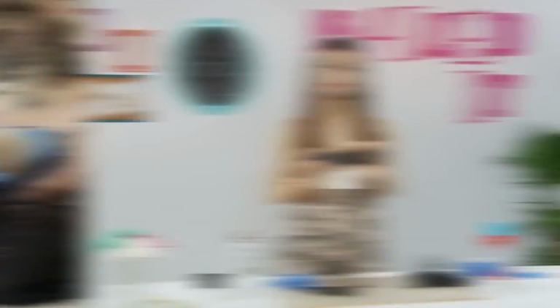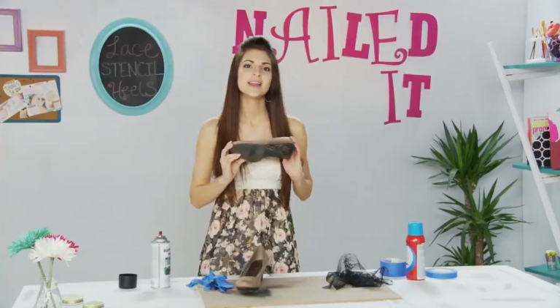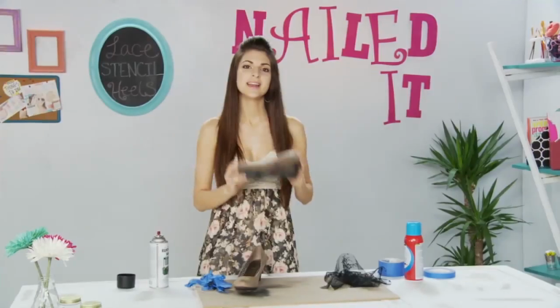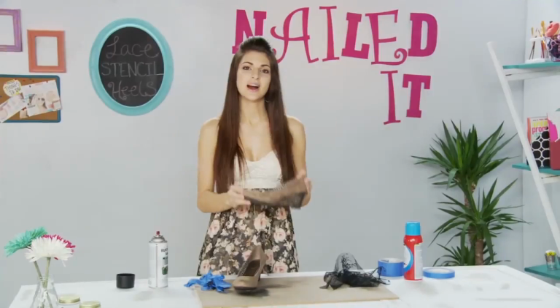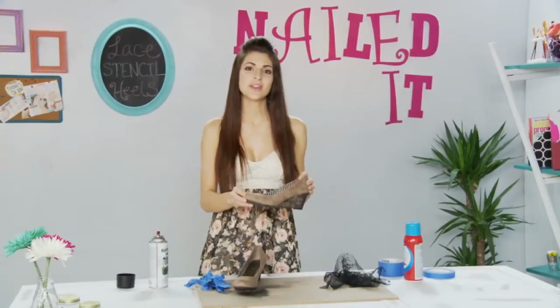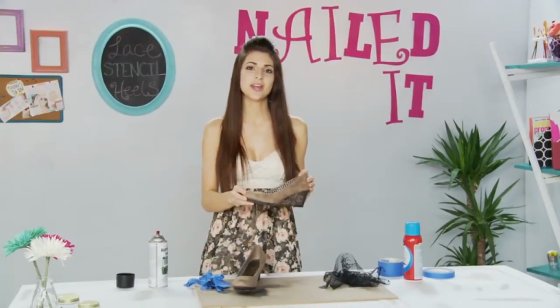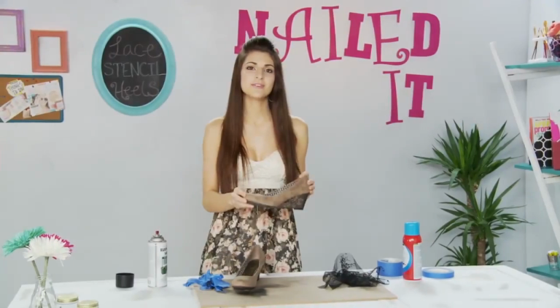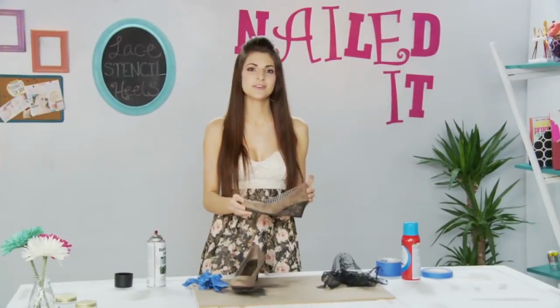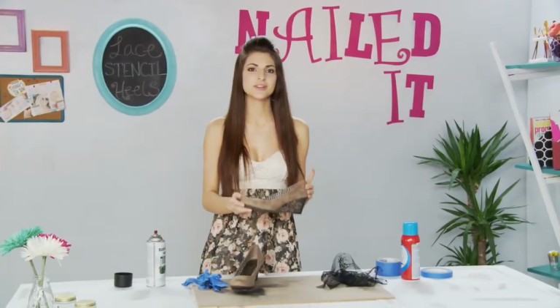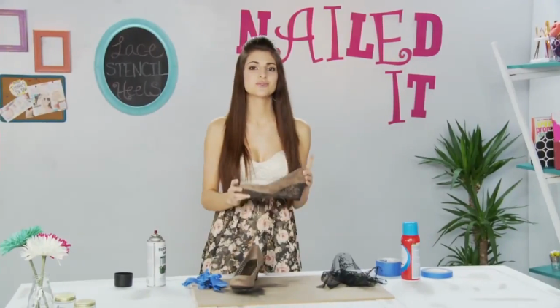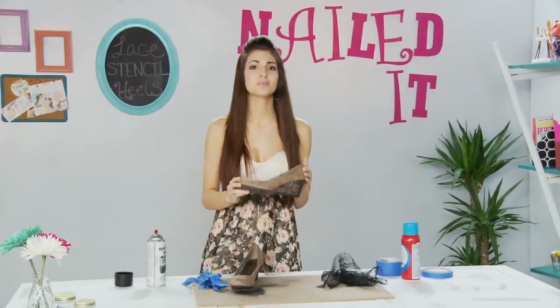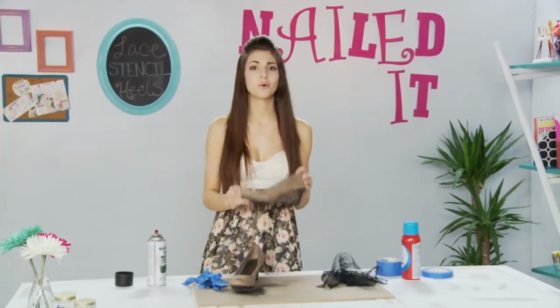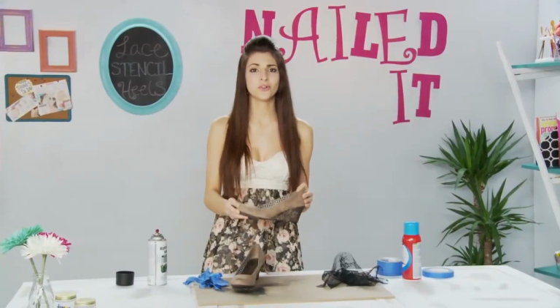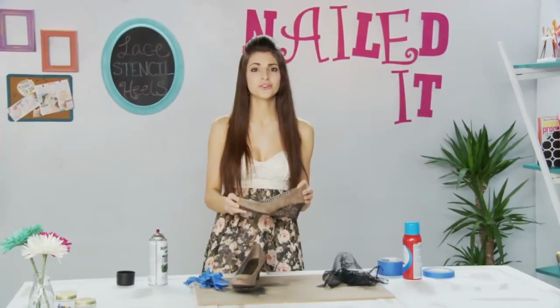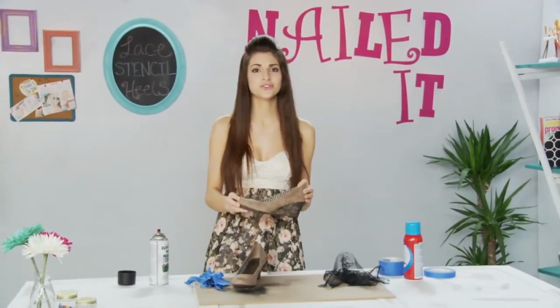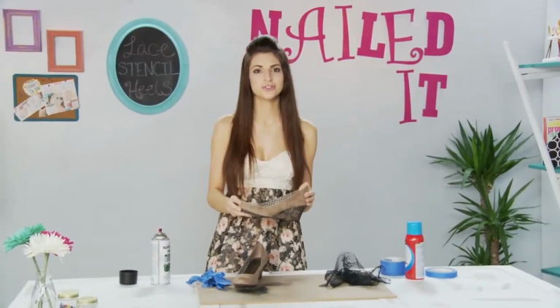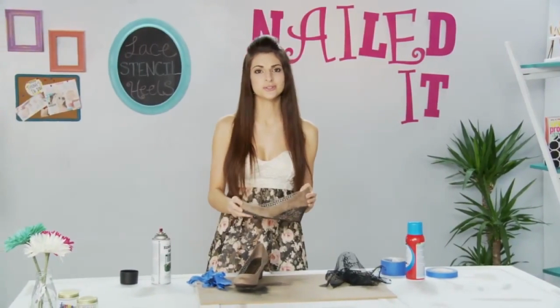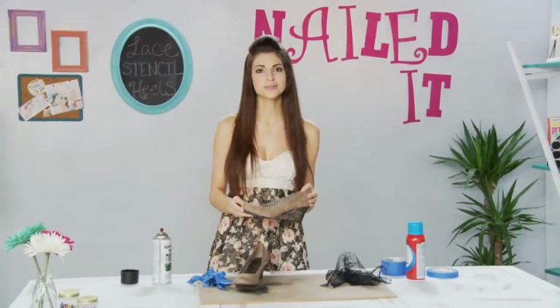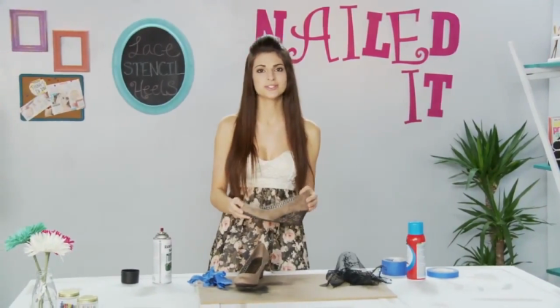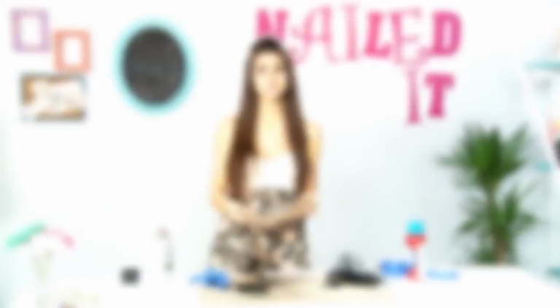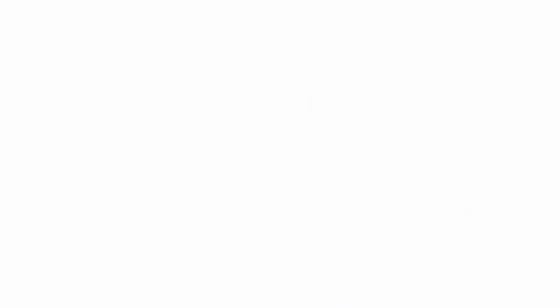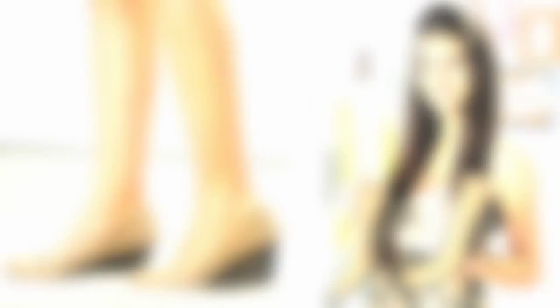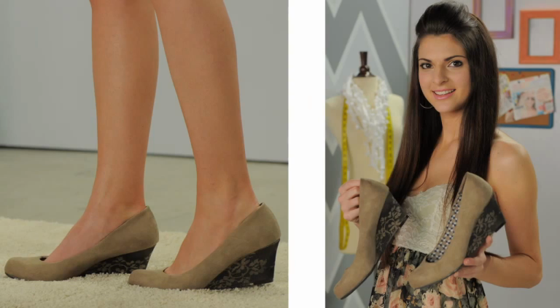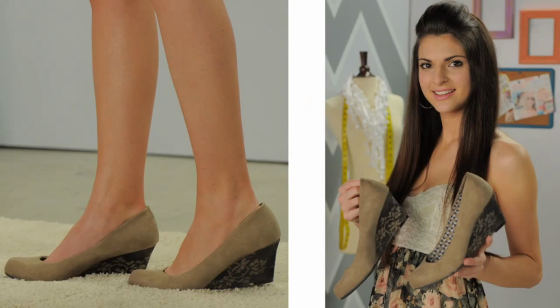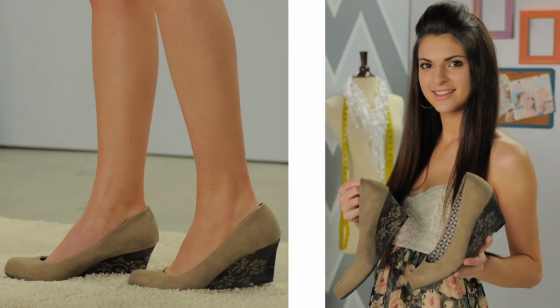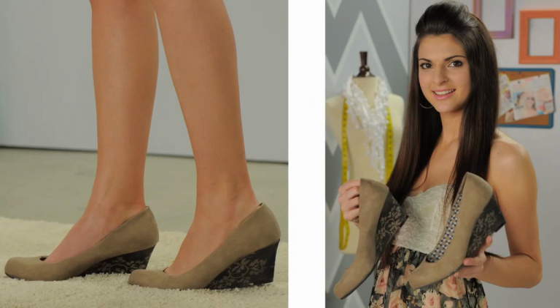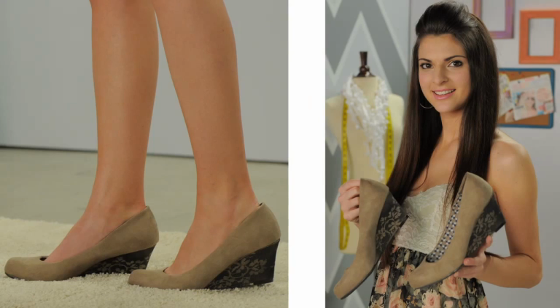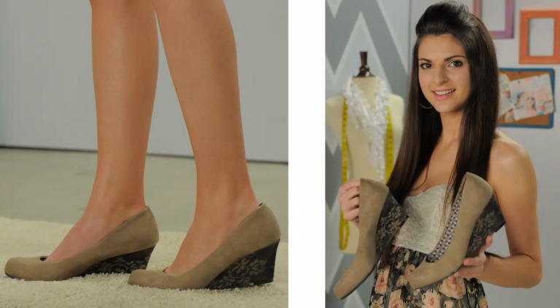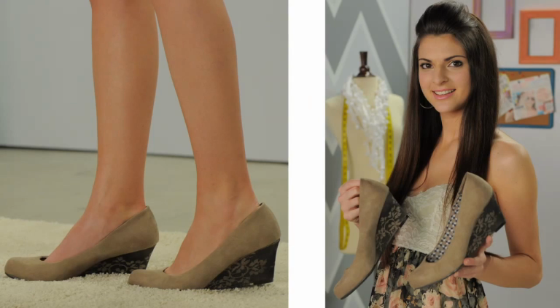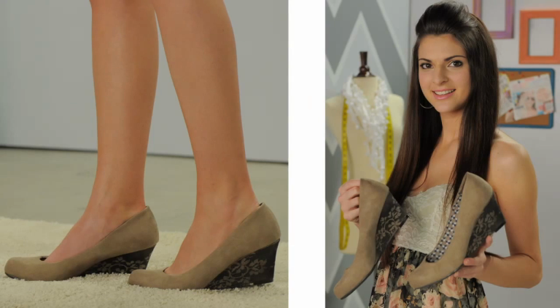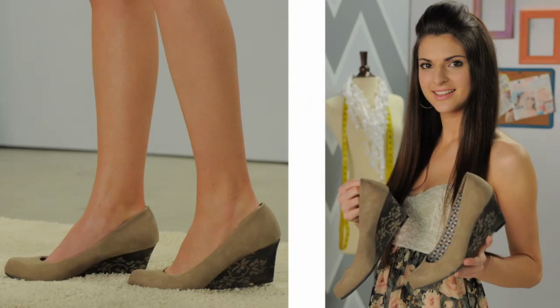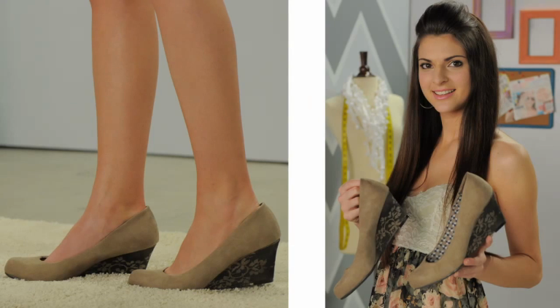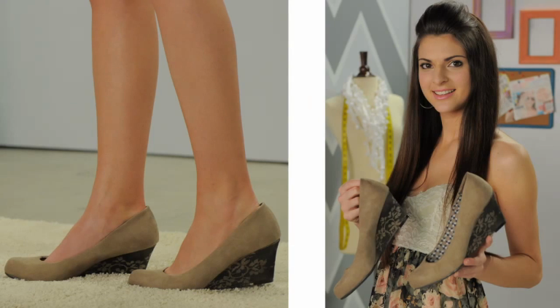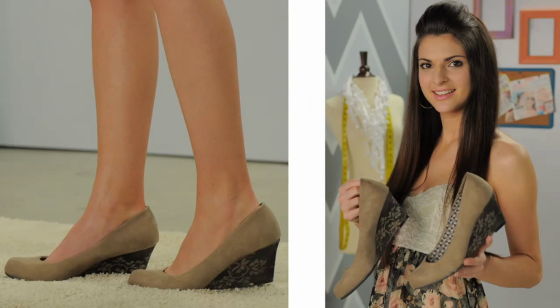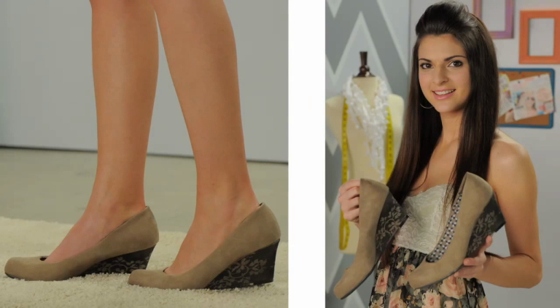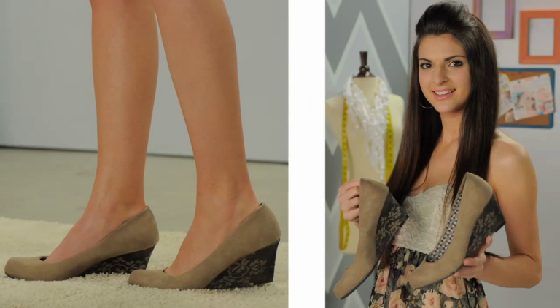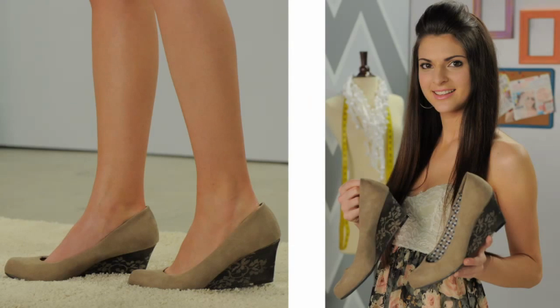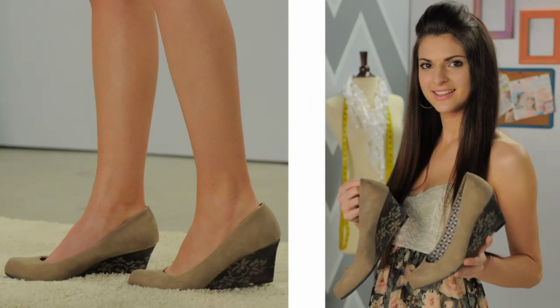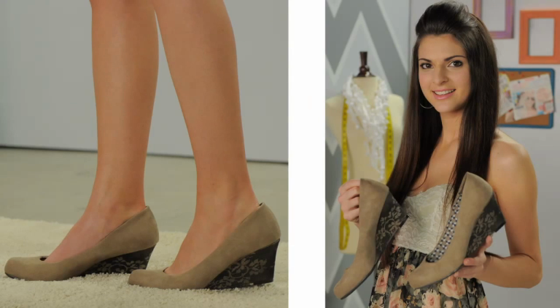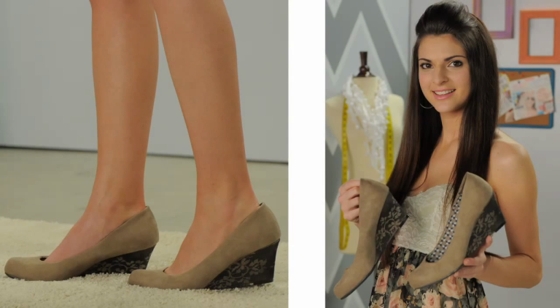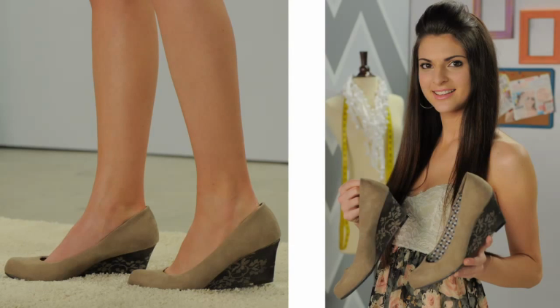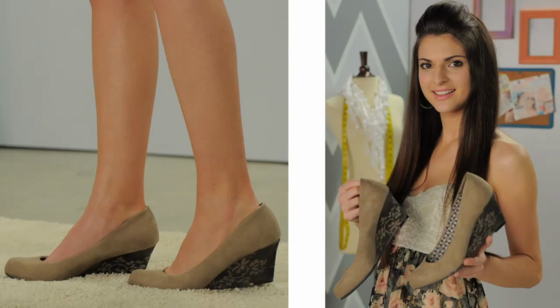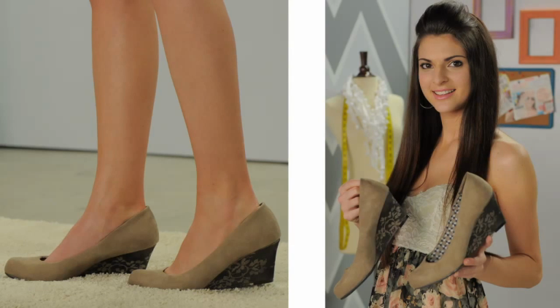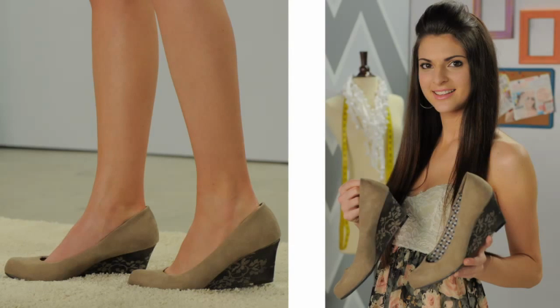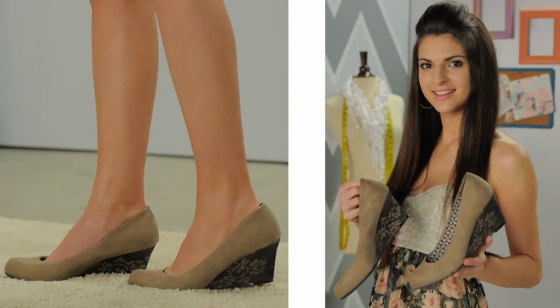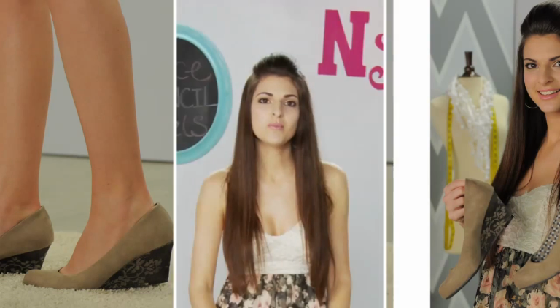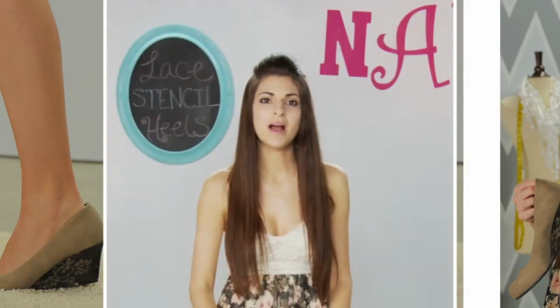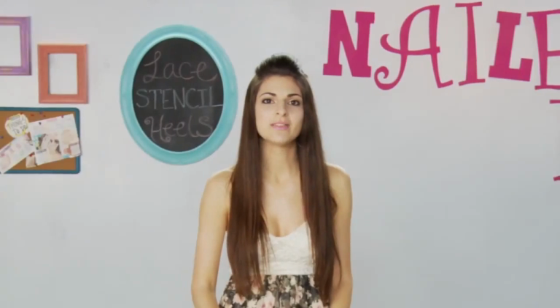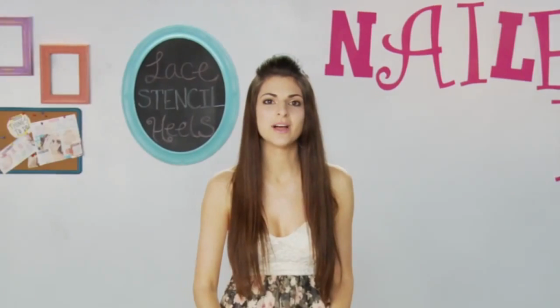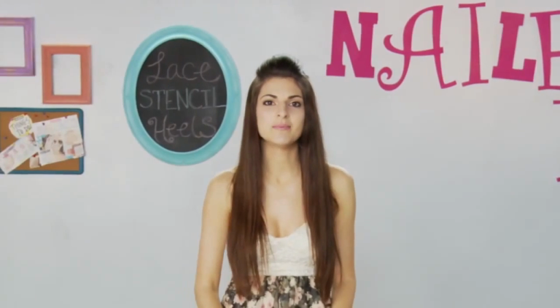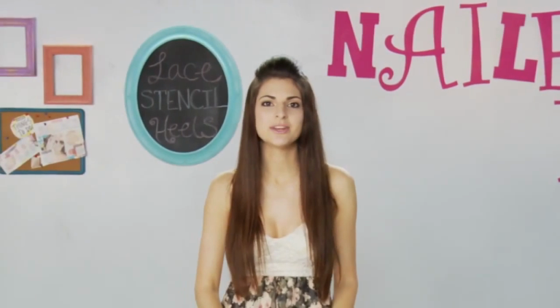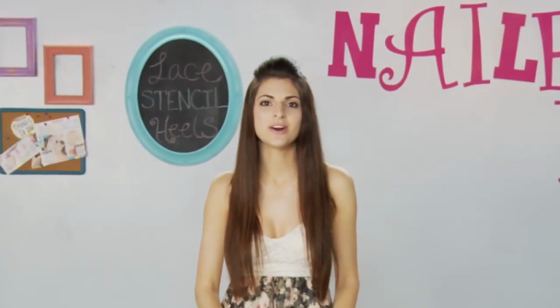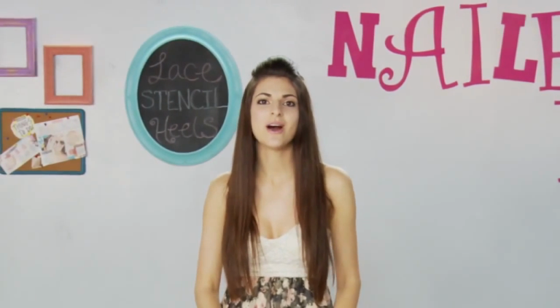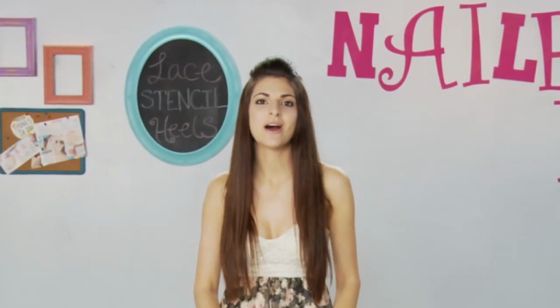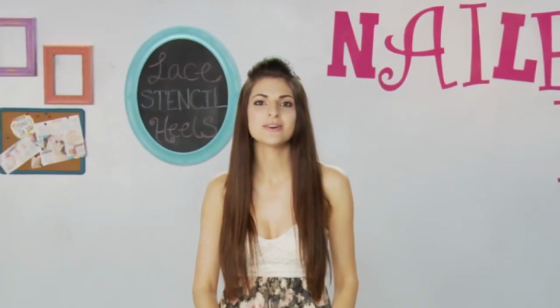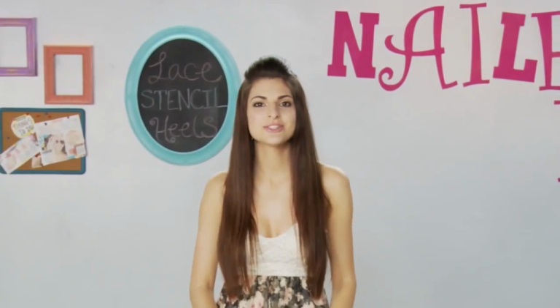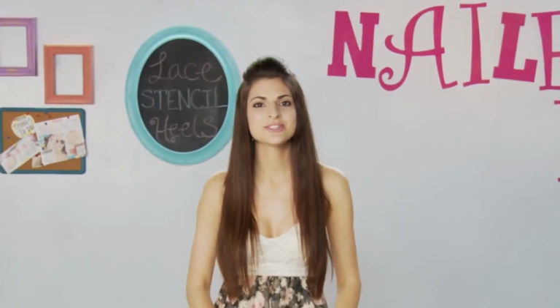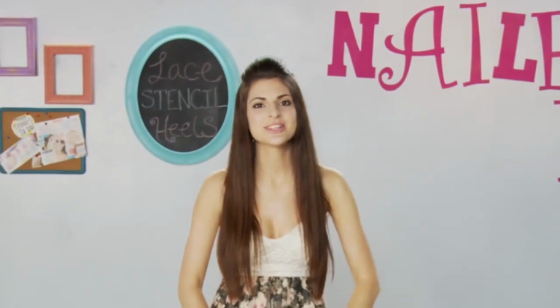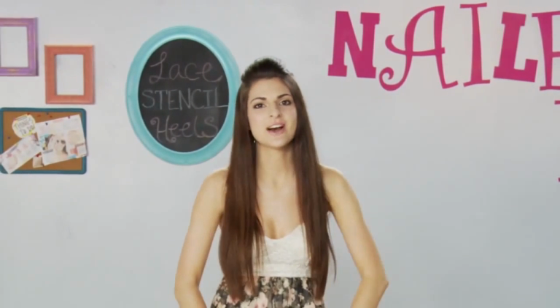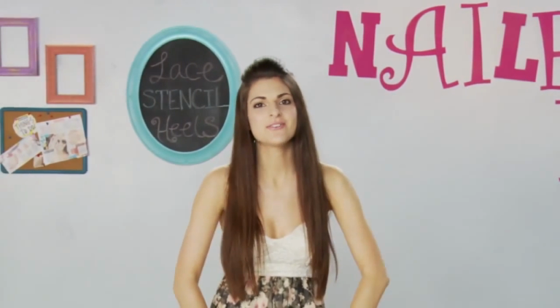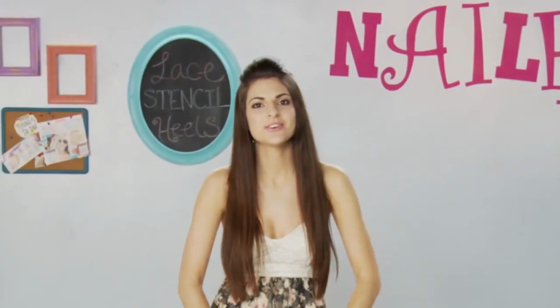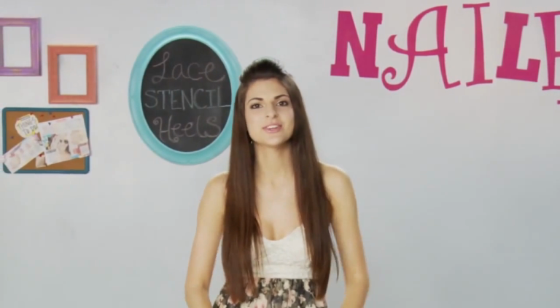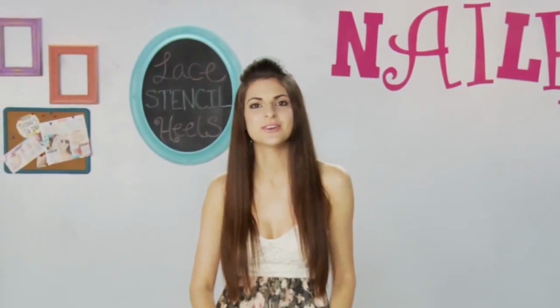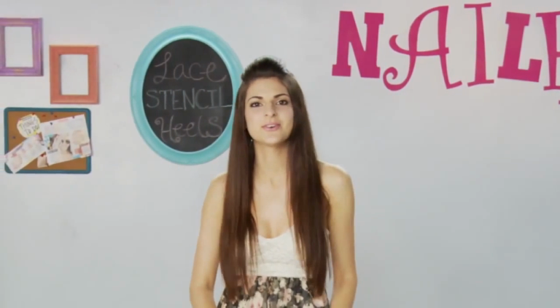Now that I've finished both shoes, I nailed it. Give it a try at home and let me know how it turns out for you.